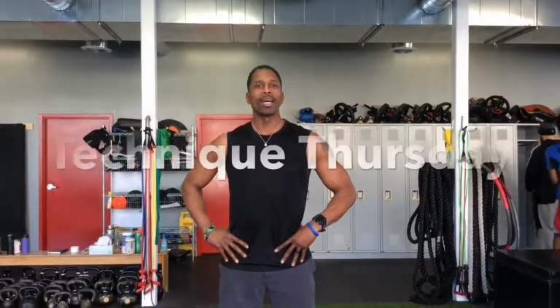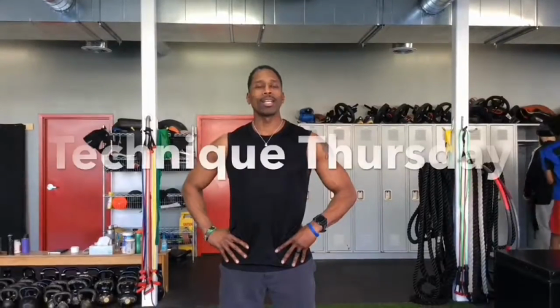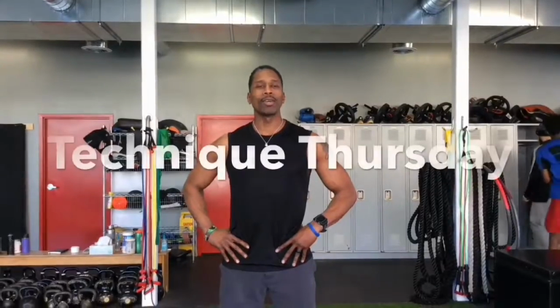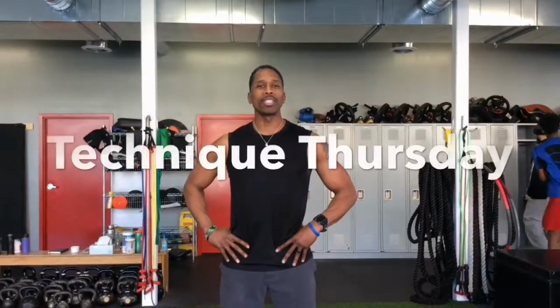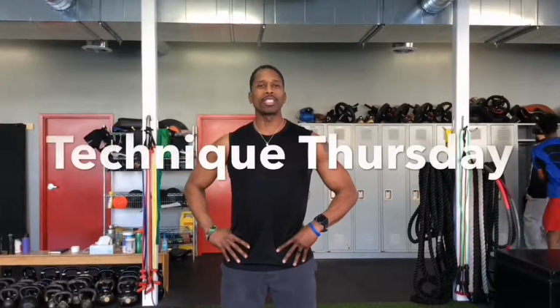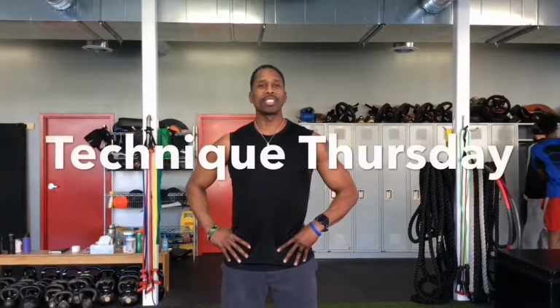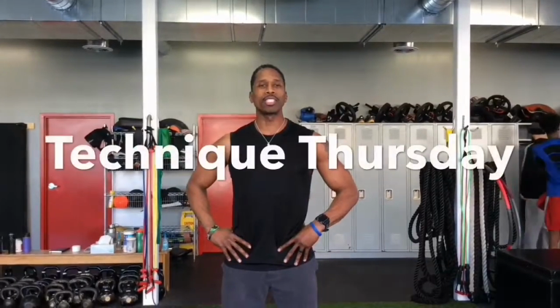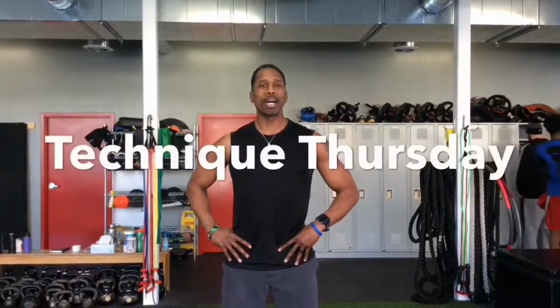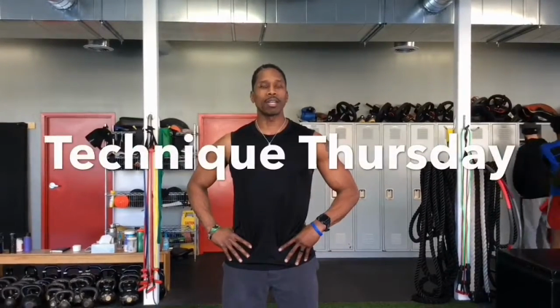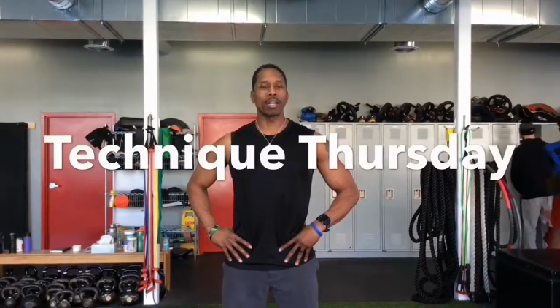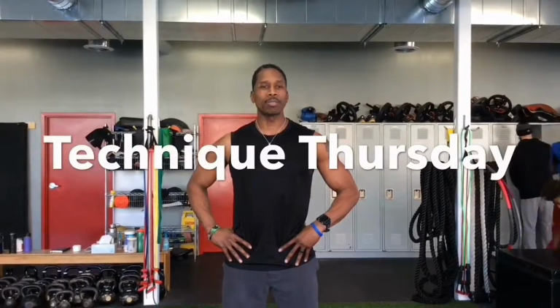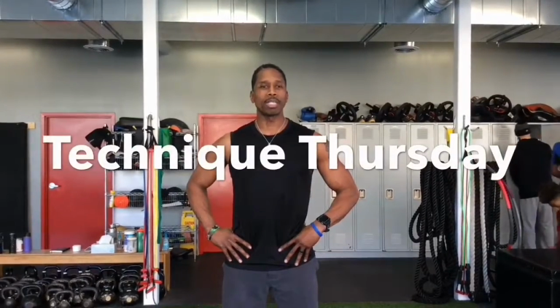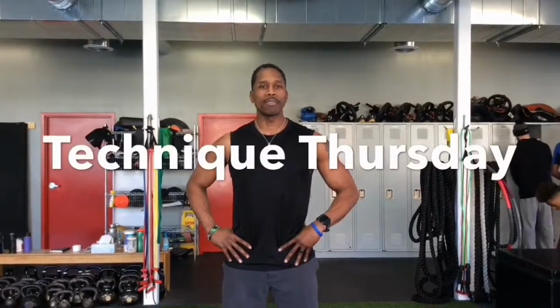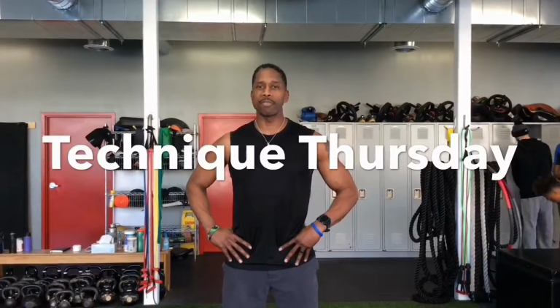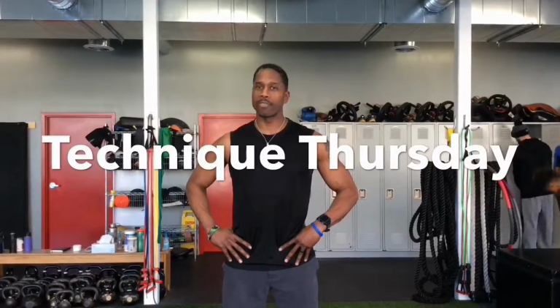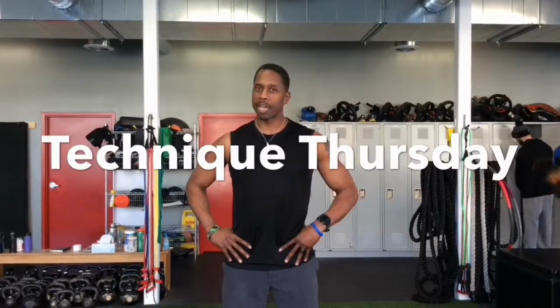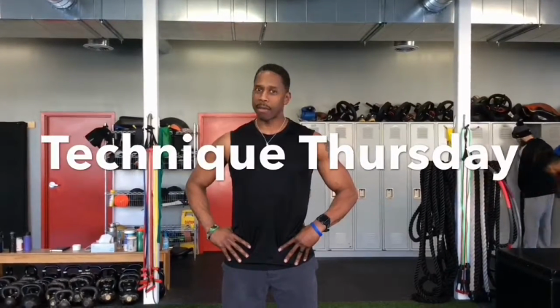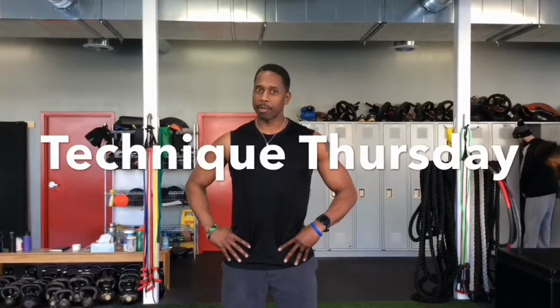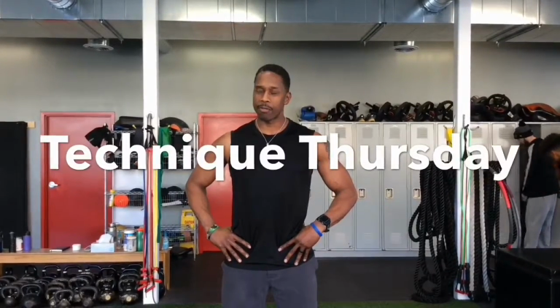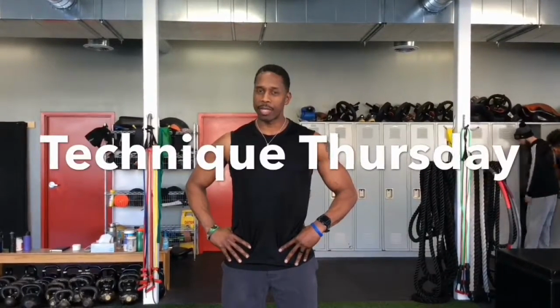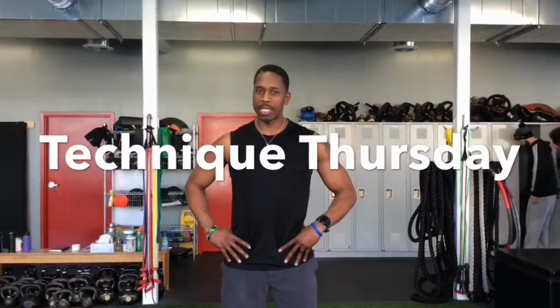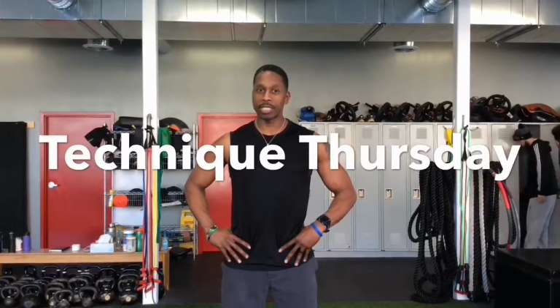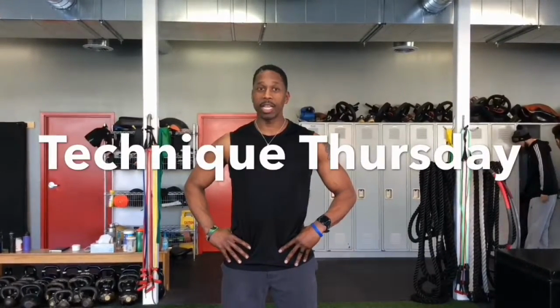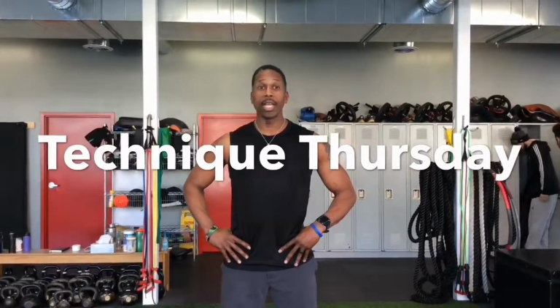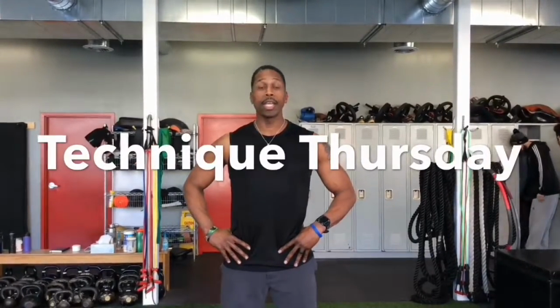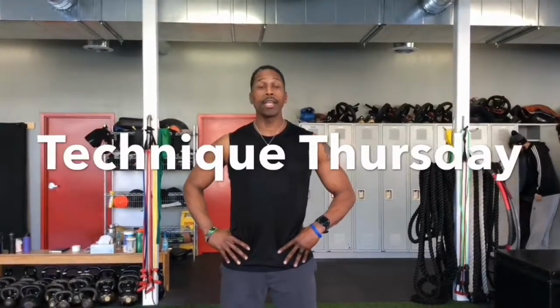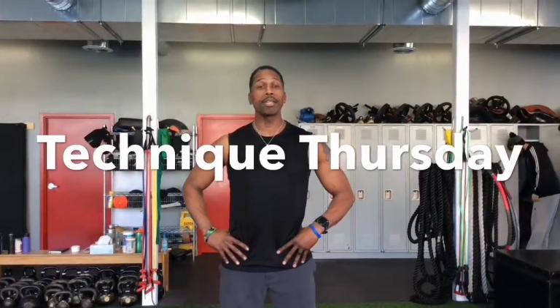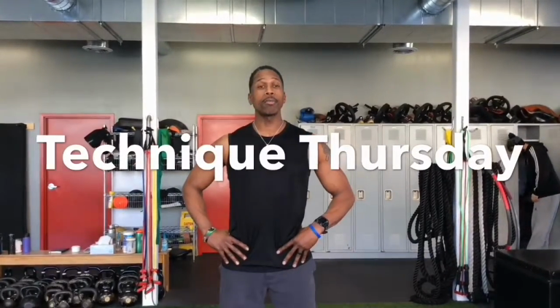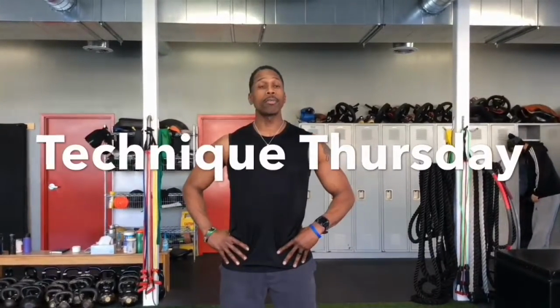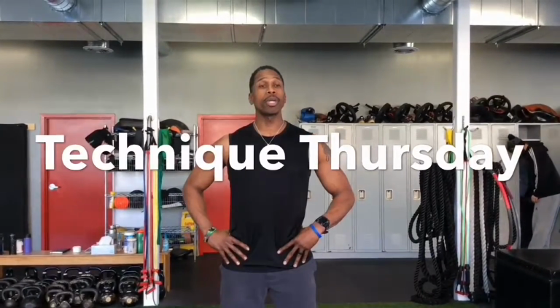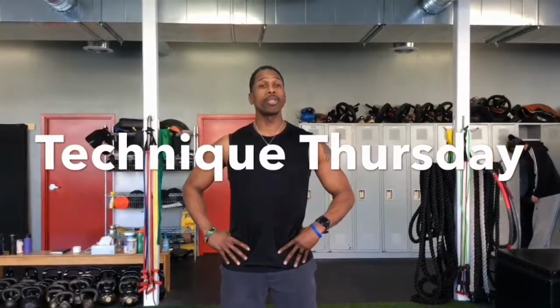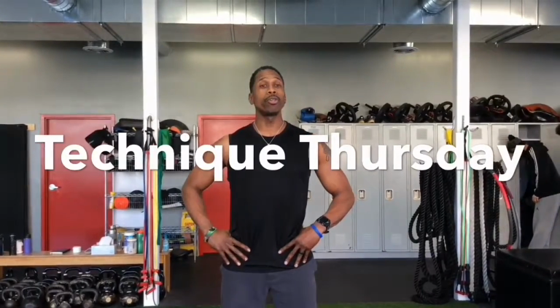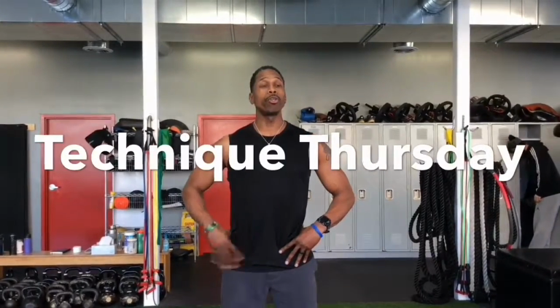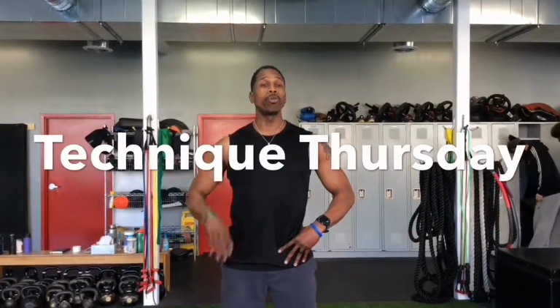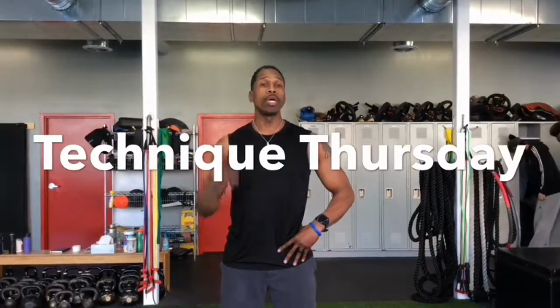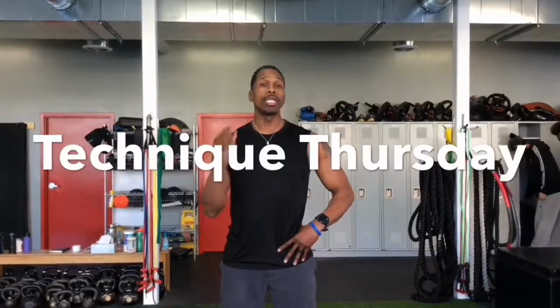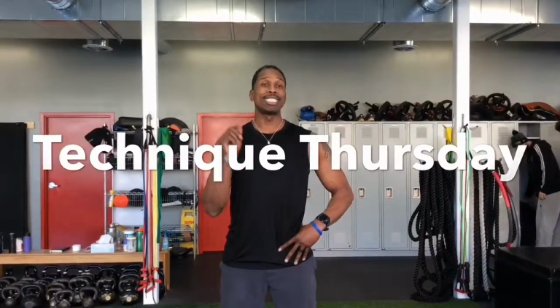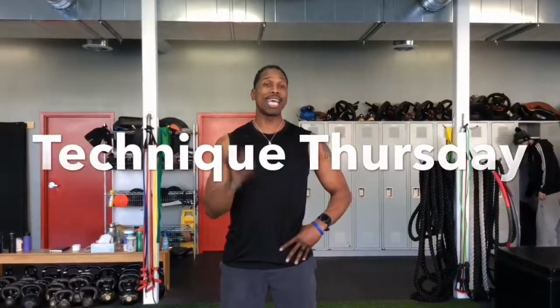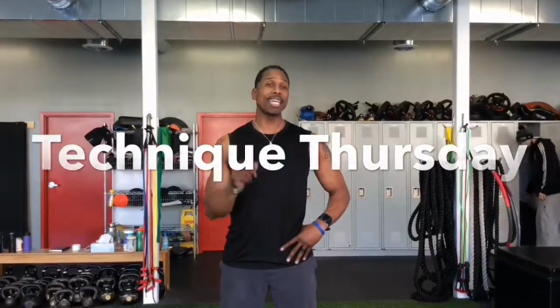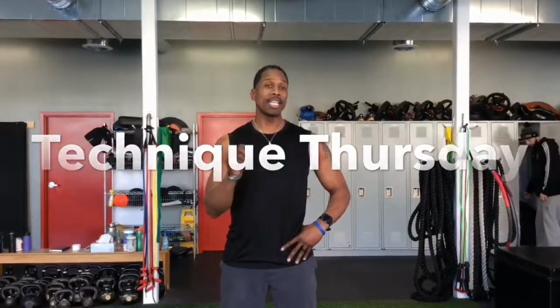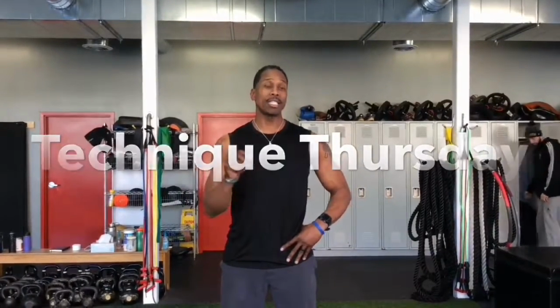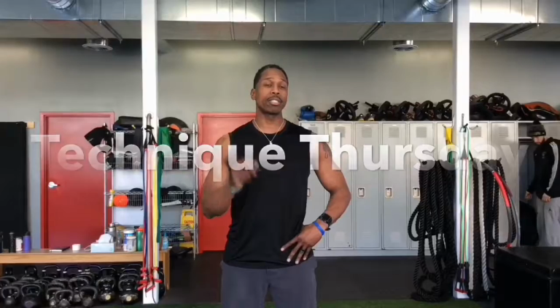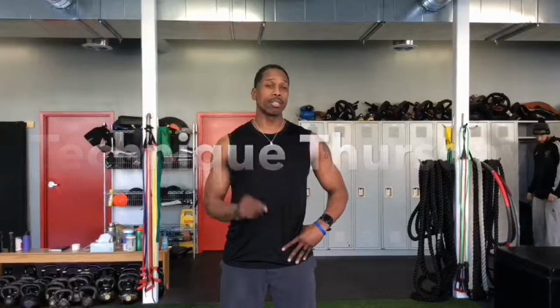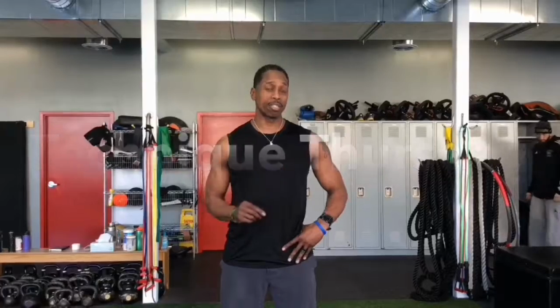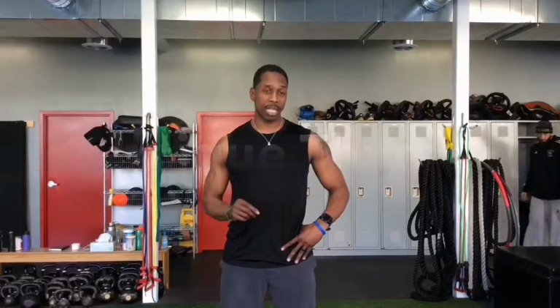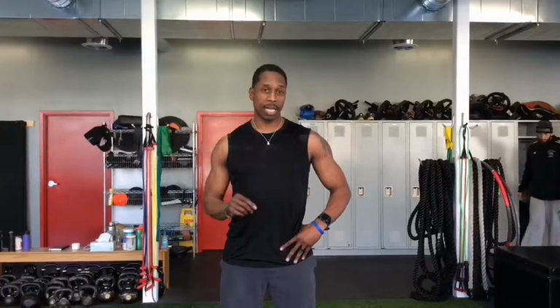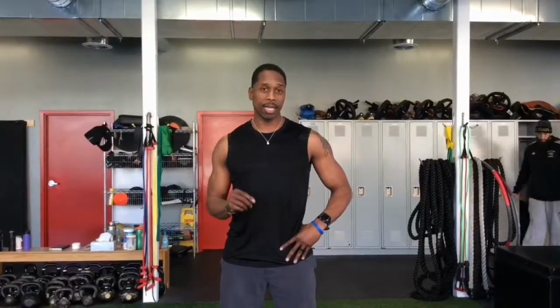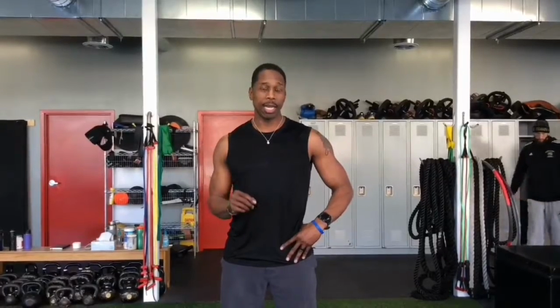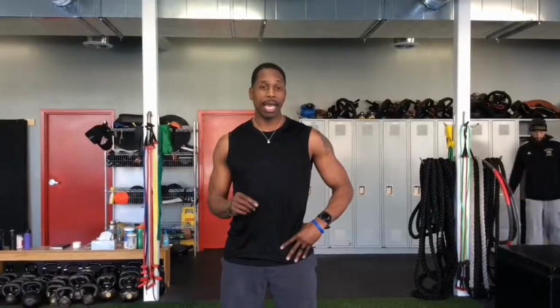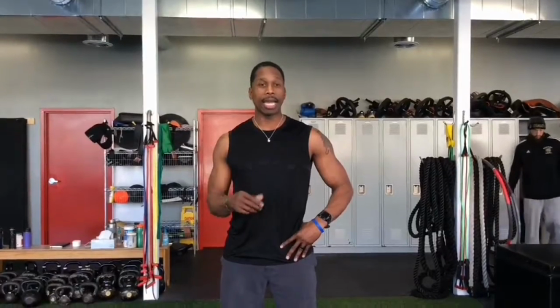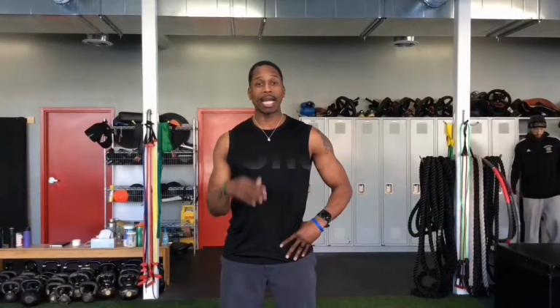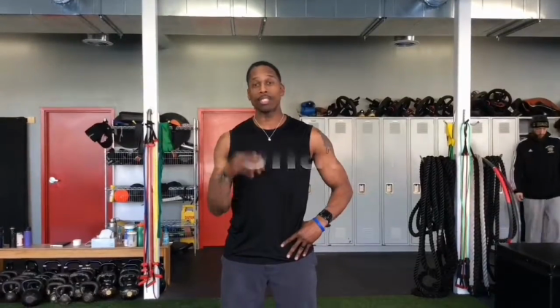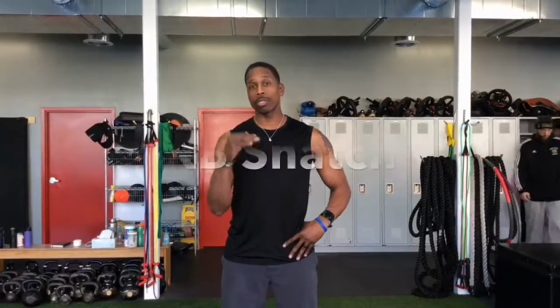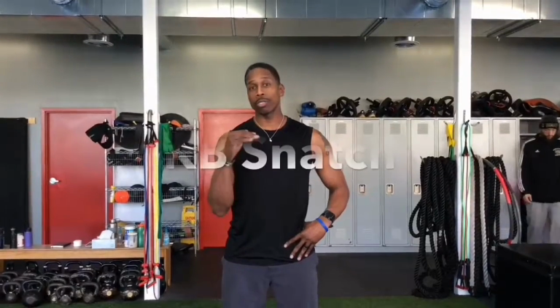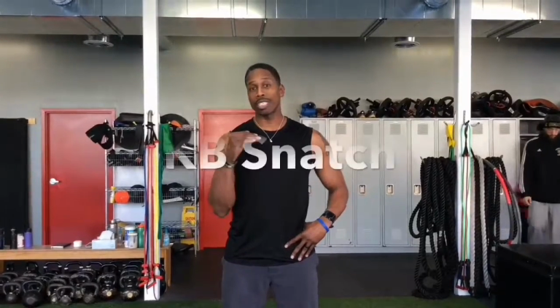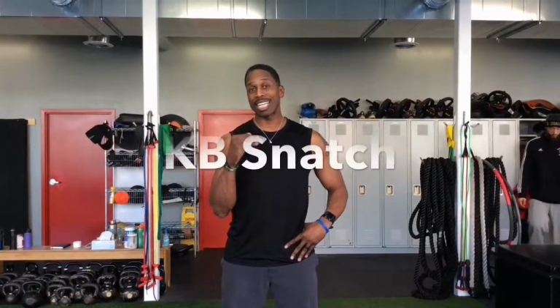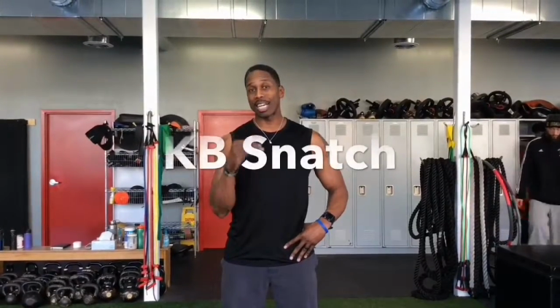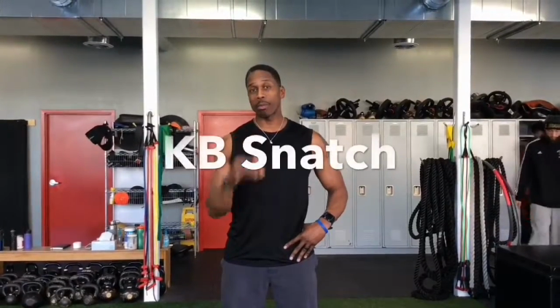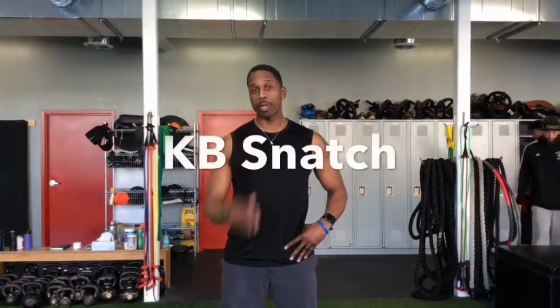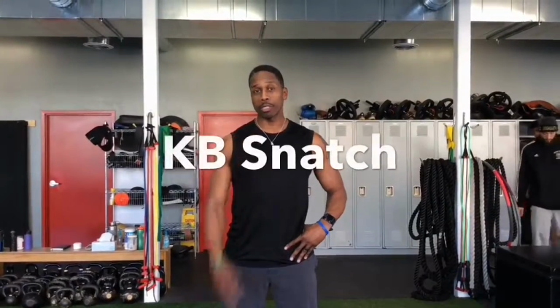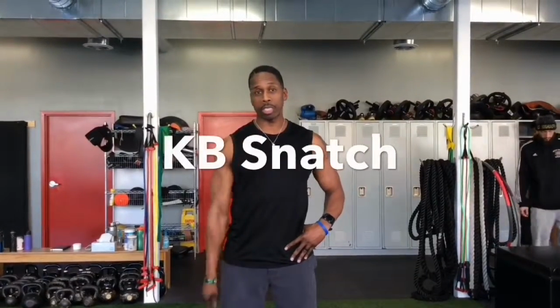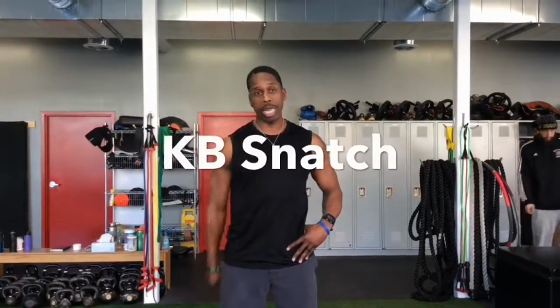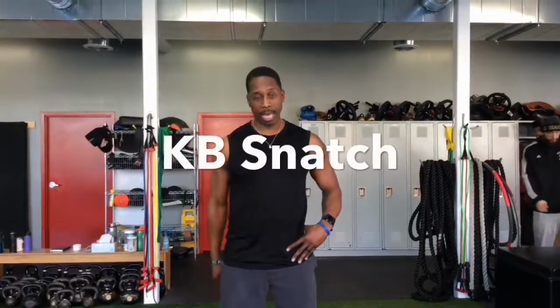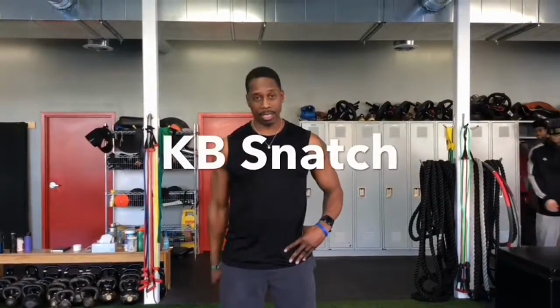Hello, this is Sean Armstead from Phenomenal Fitness here to bring you Technique Thursday, and I chose the Kettlebell Snatch.